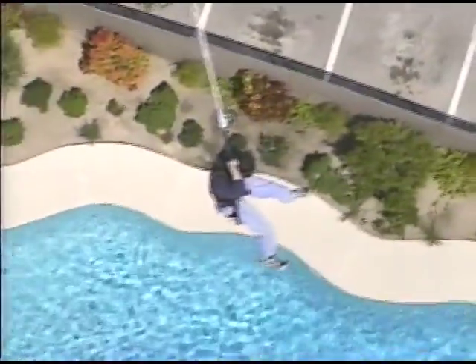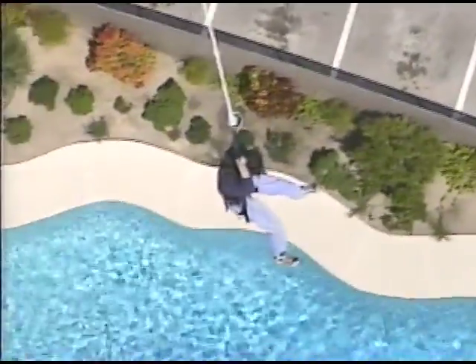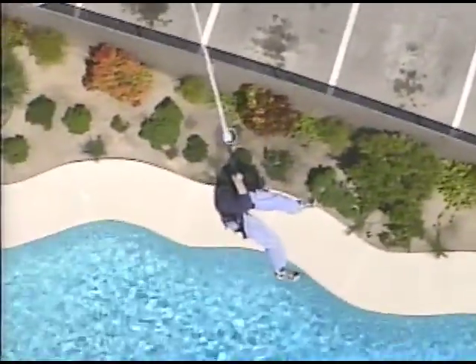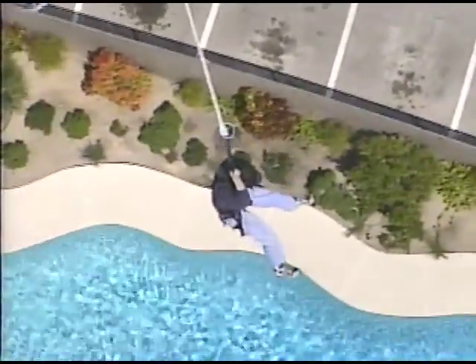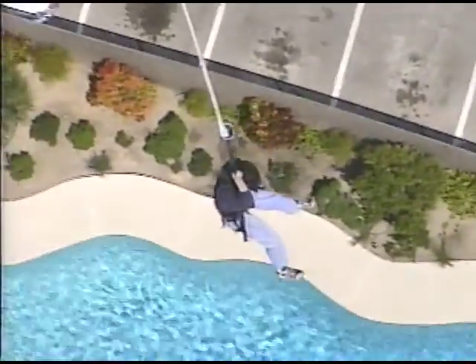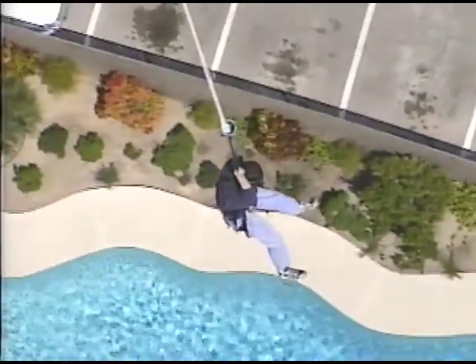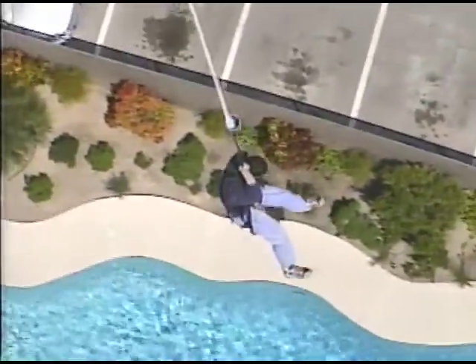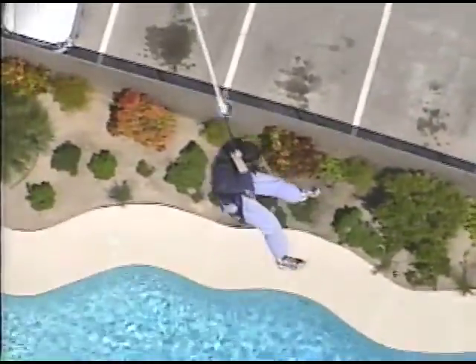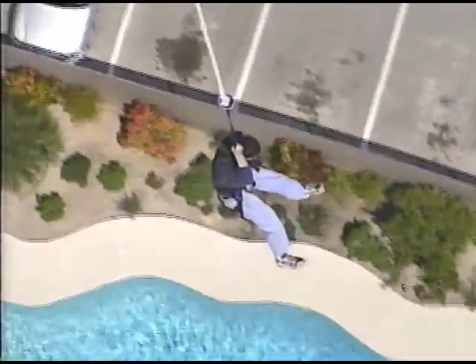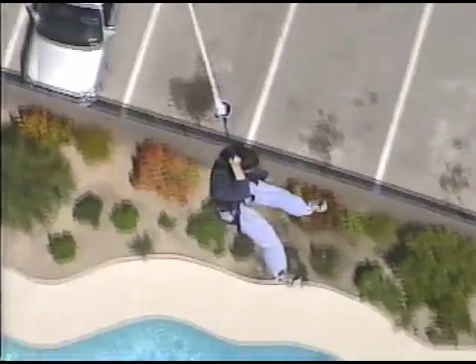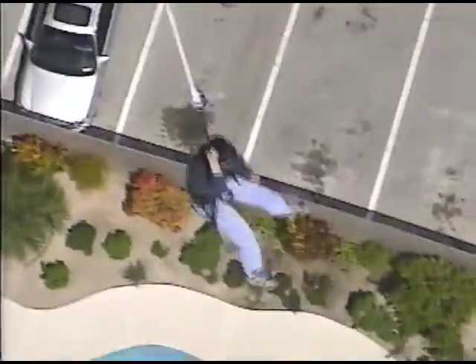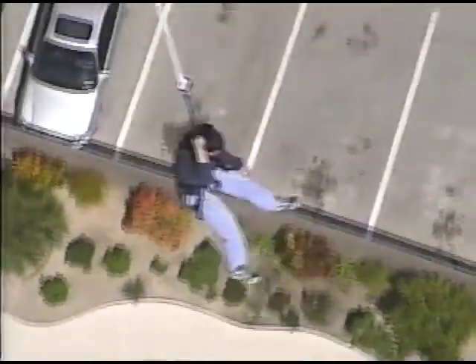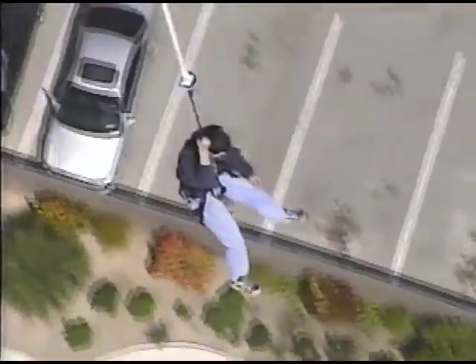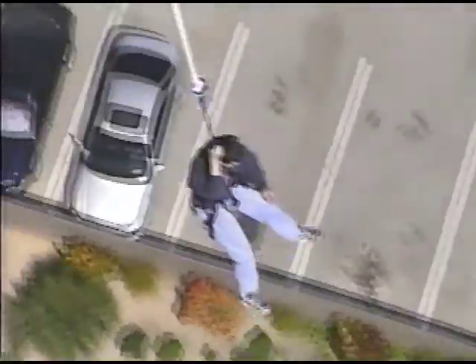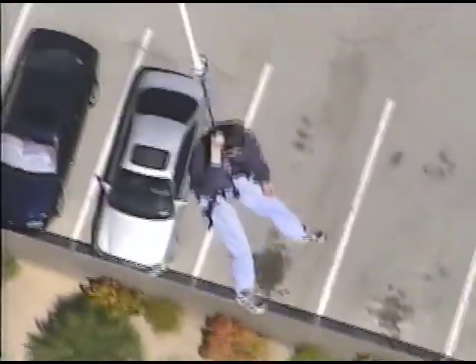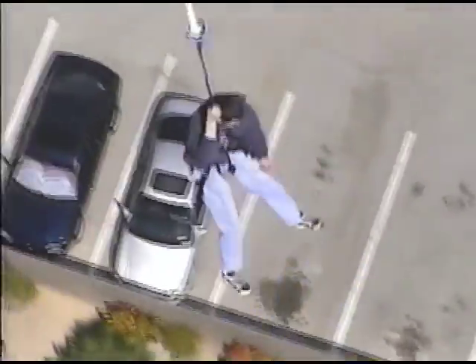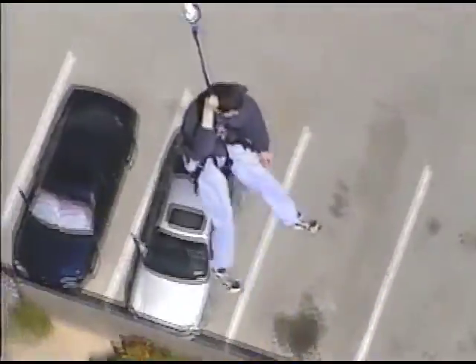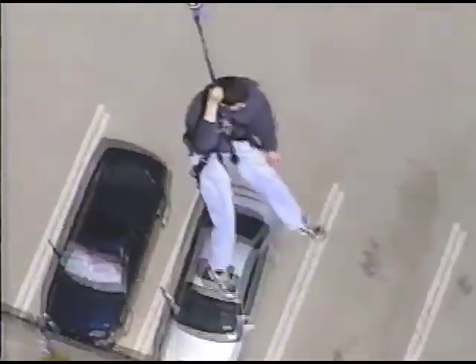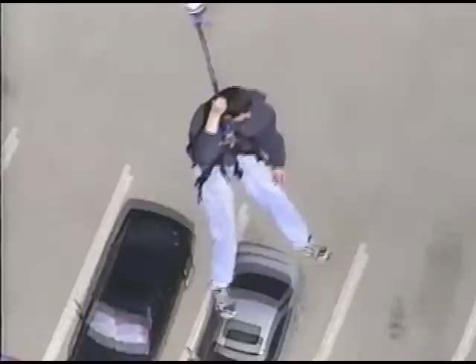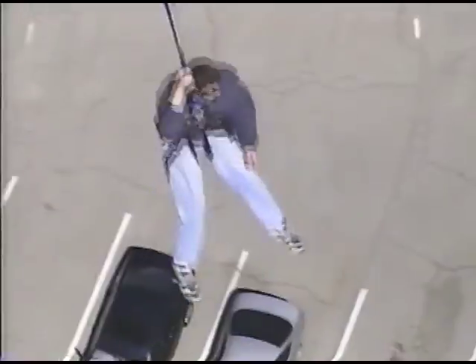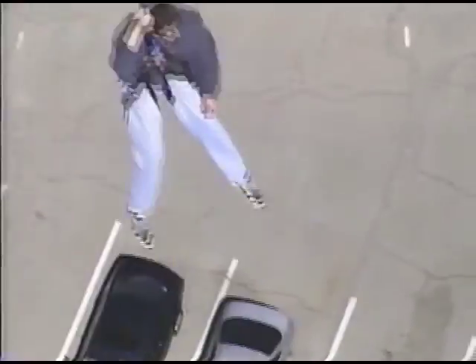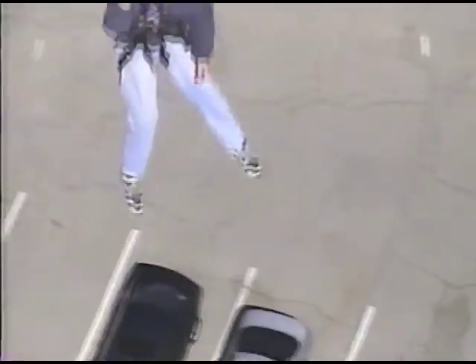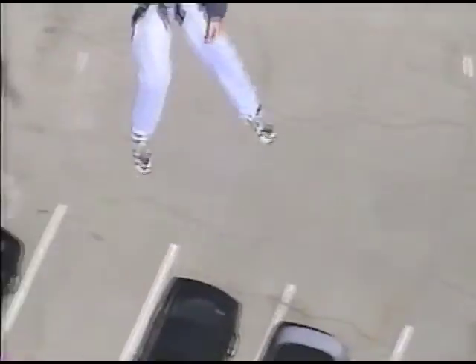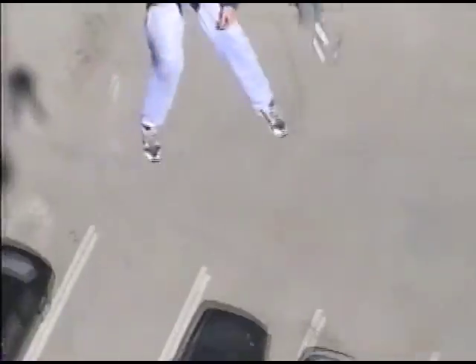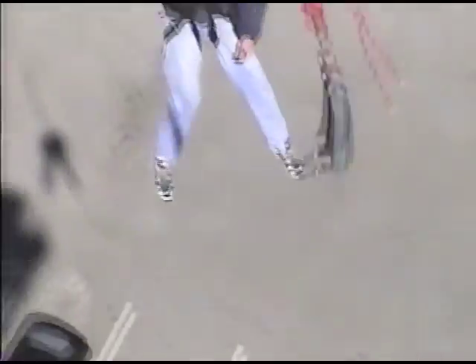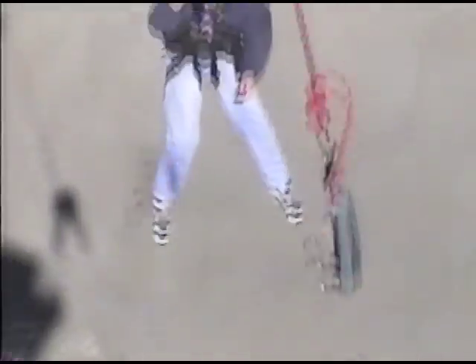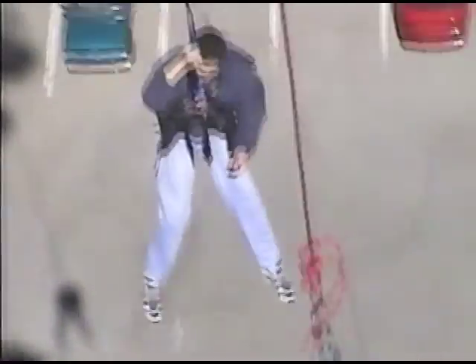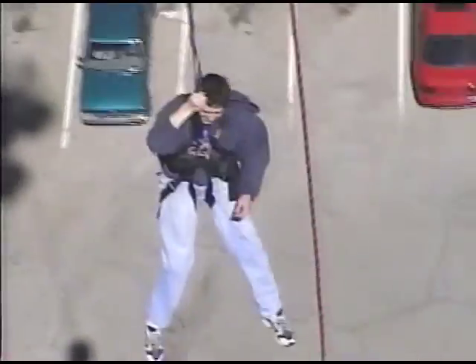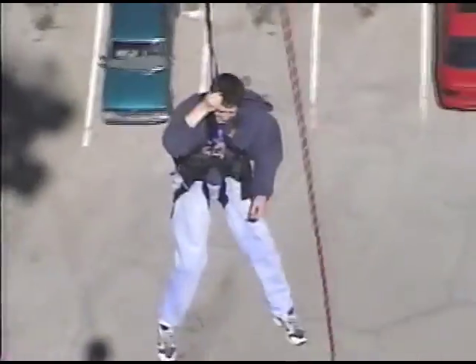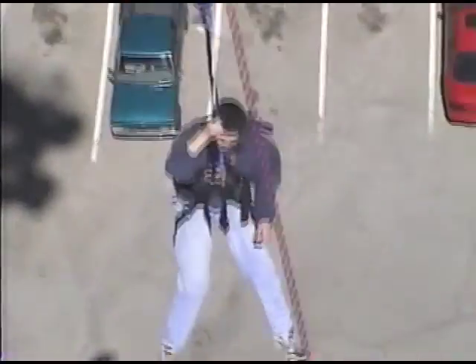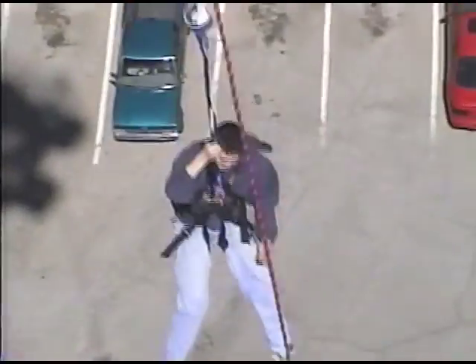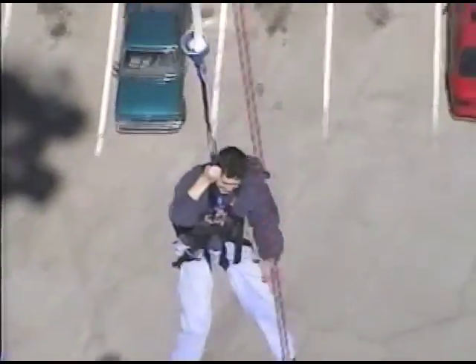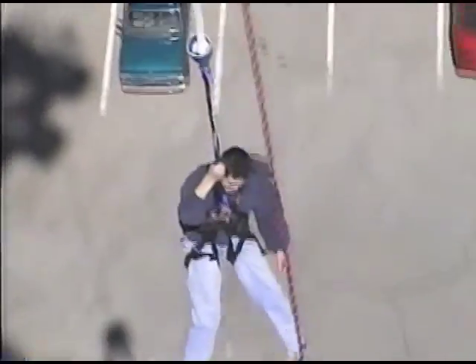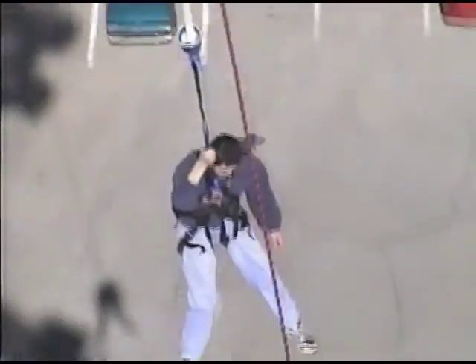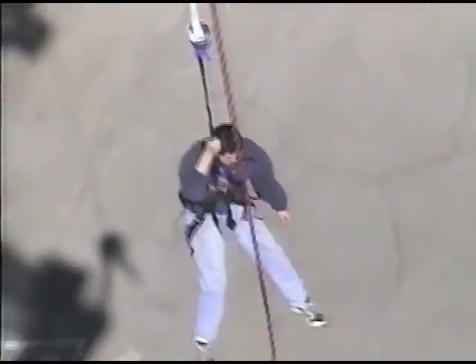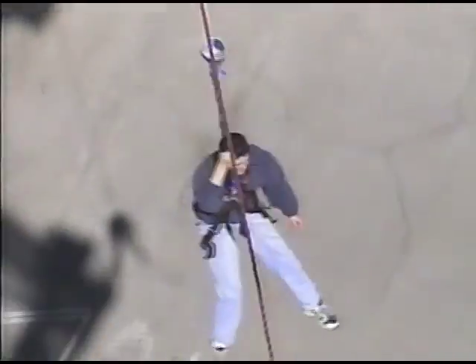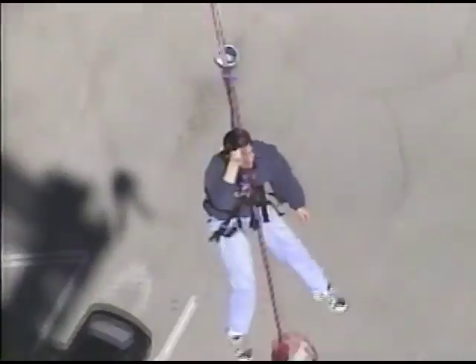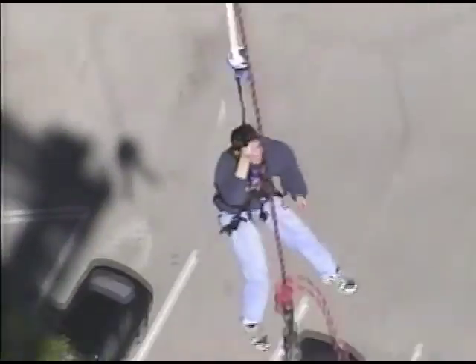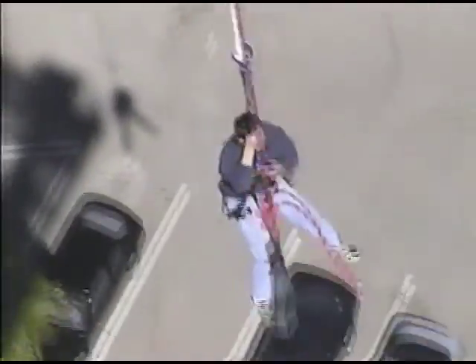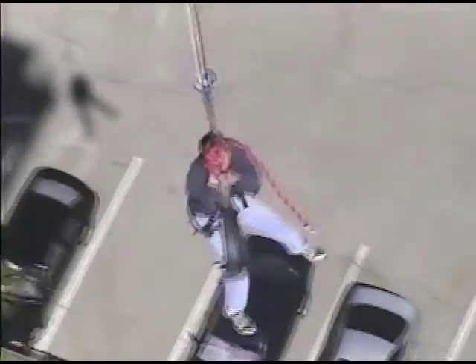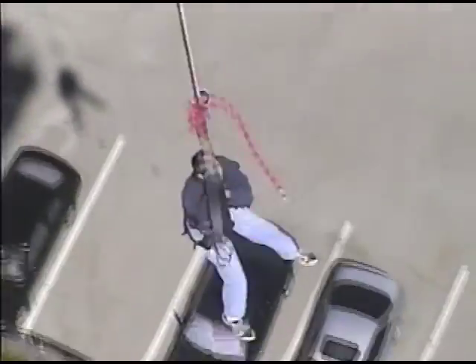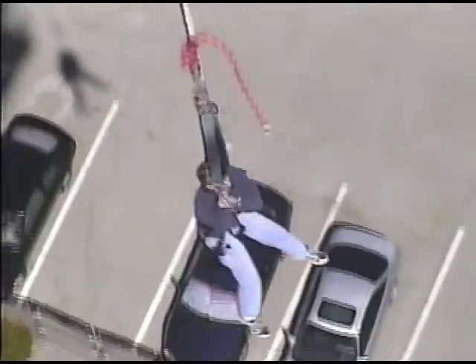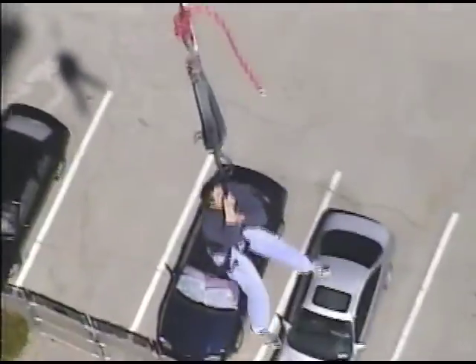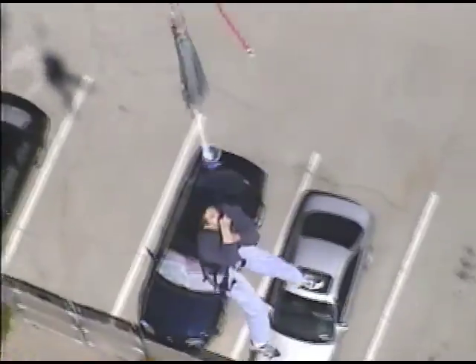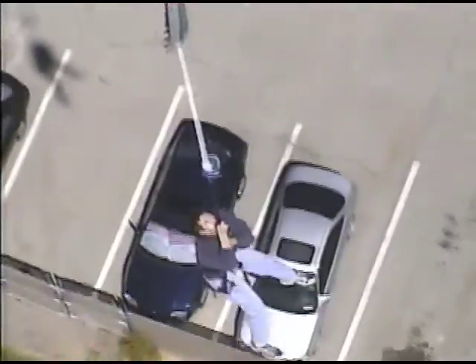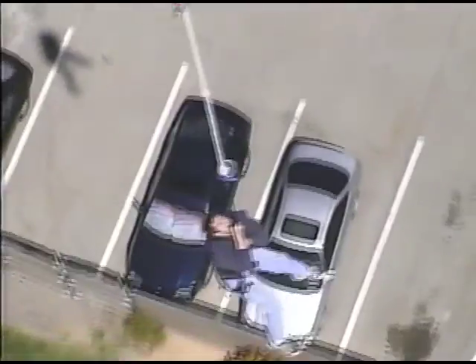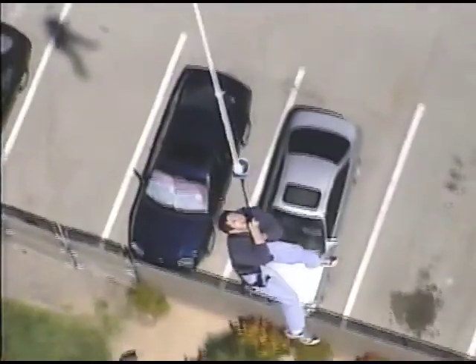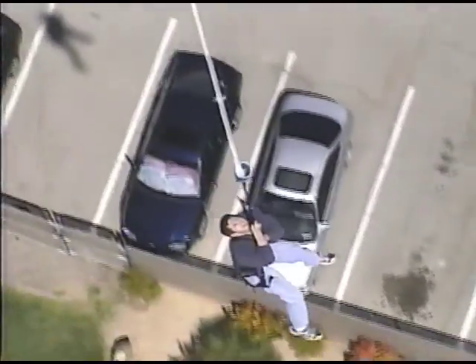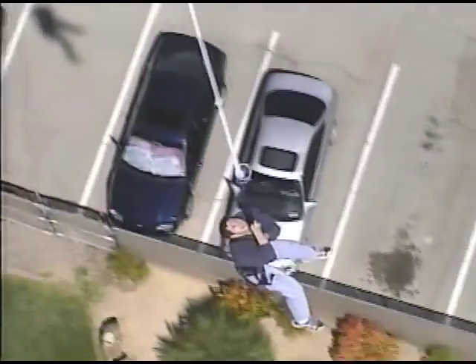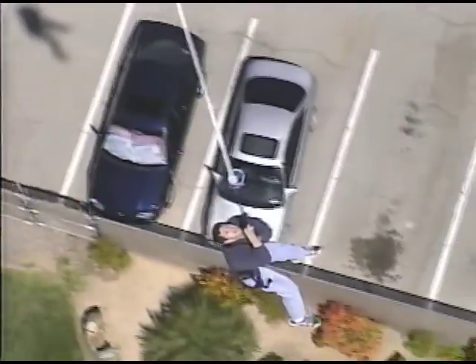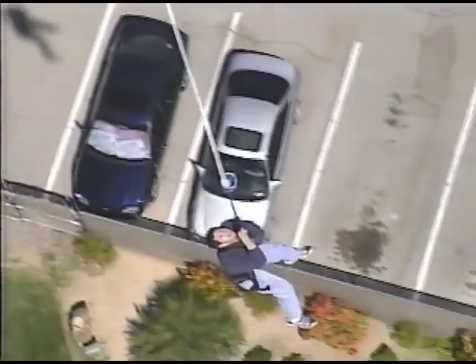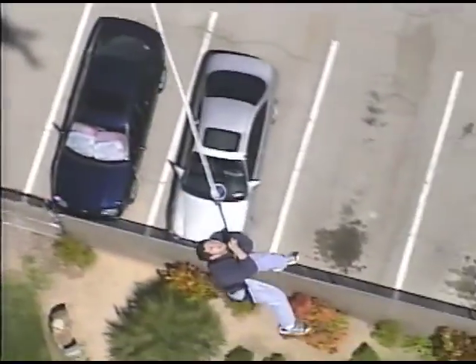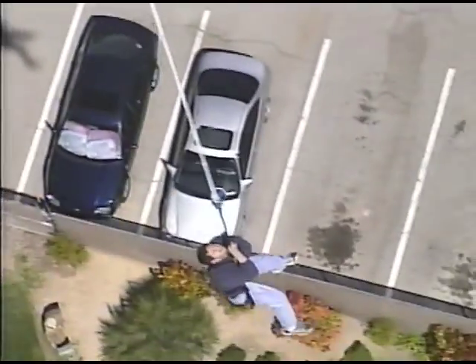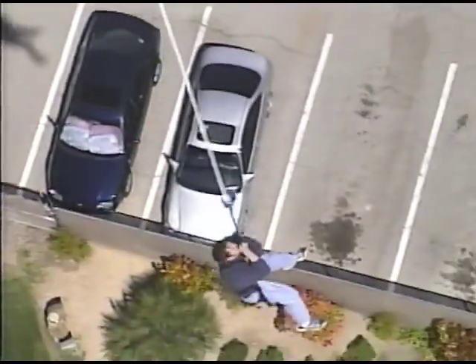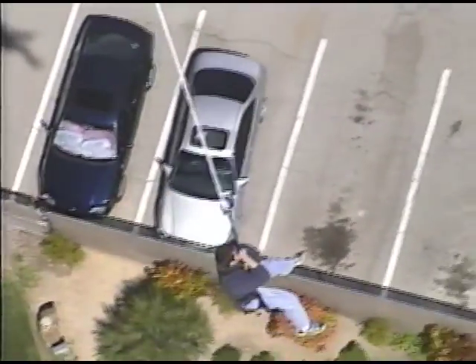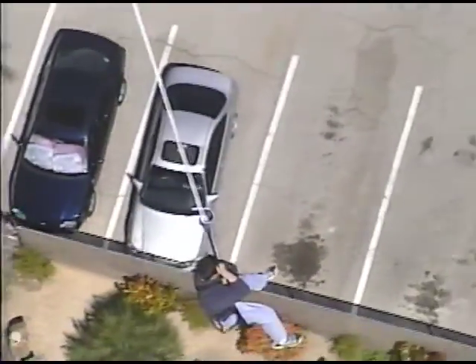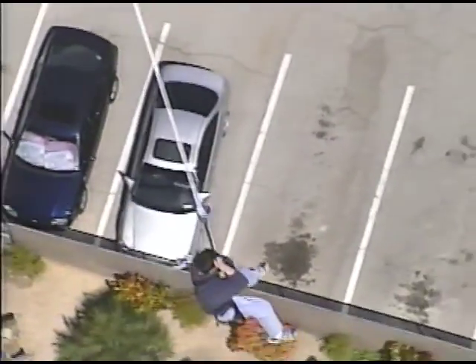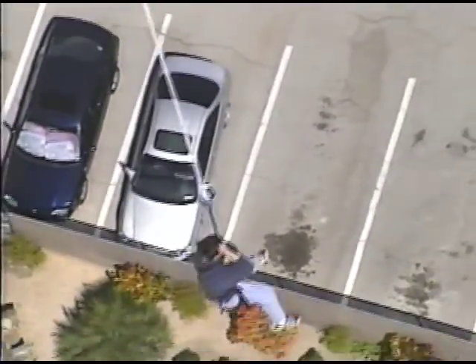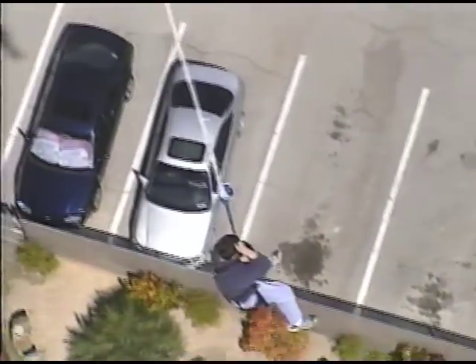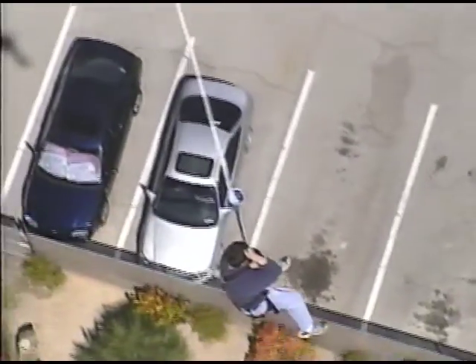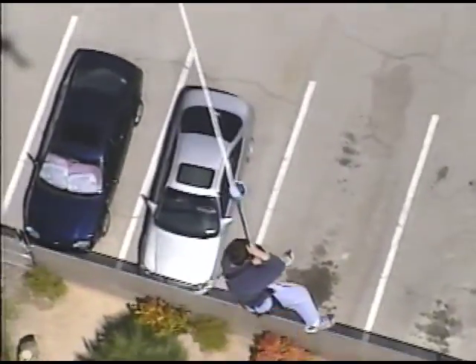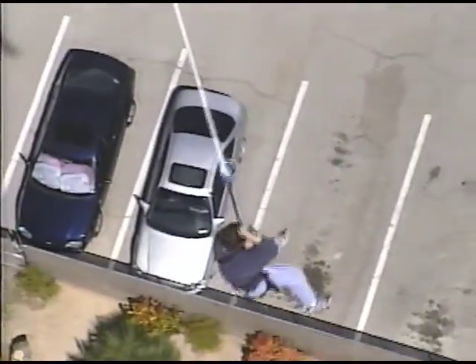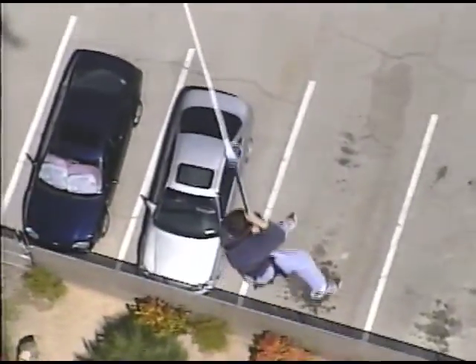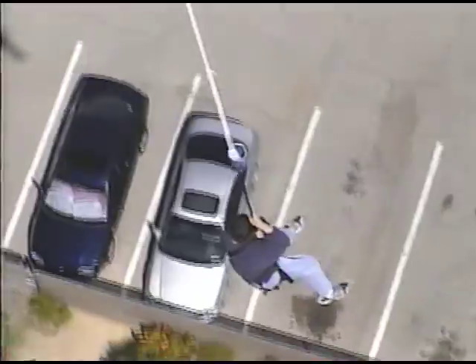That was a cool jump. Okay, we're going to let you bounce around and enjoy the breeze as we send that clip down to you — you can grab it.